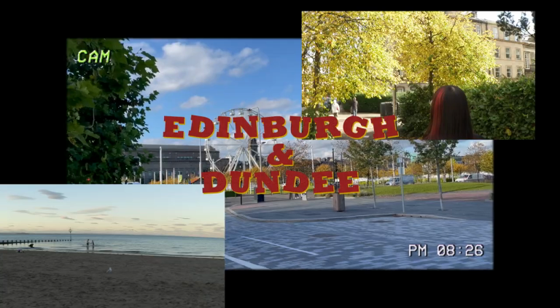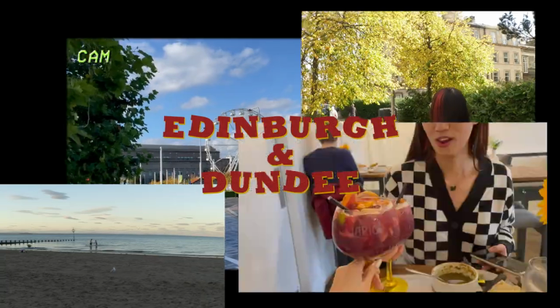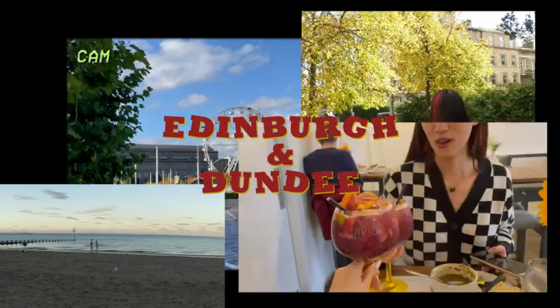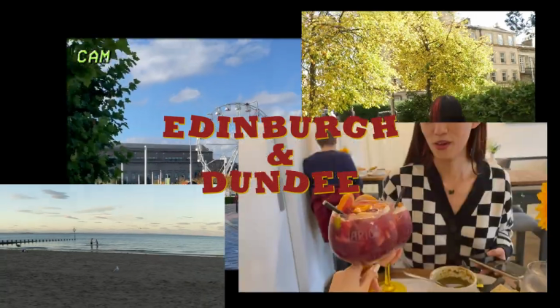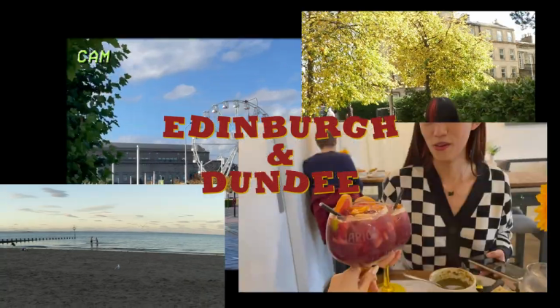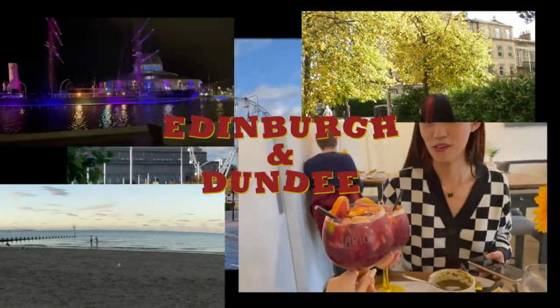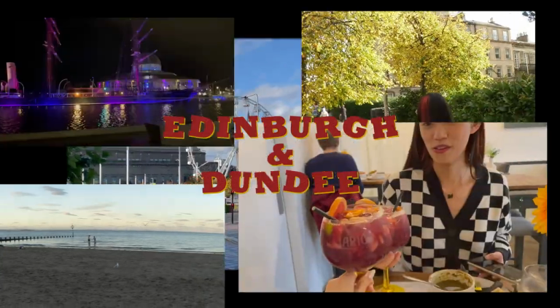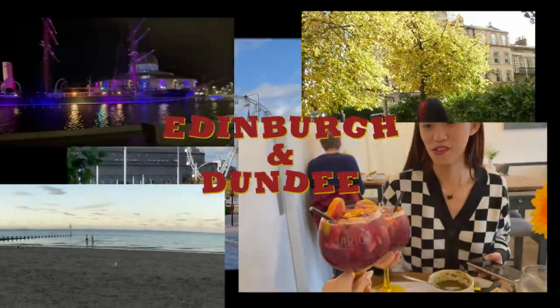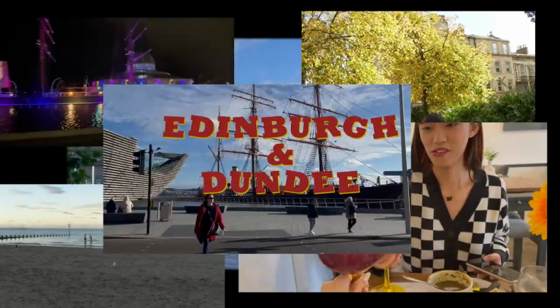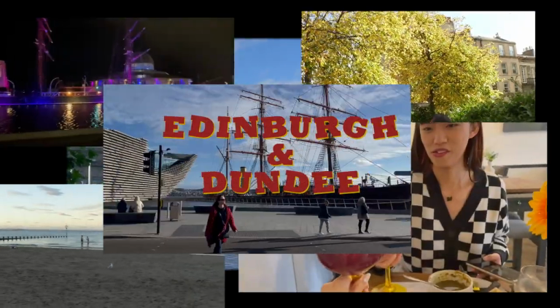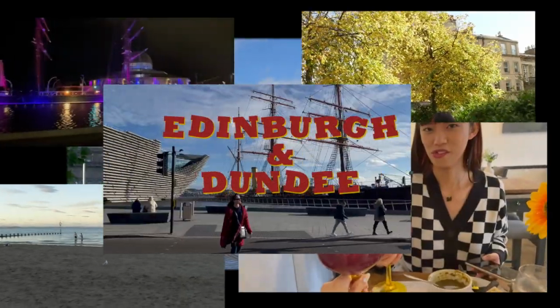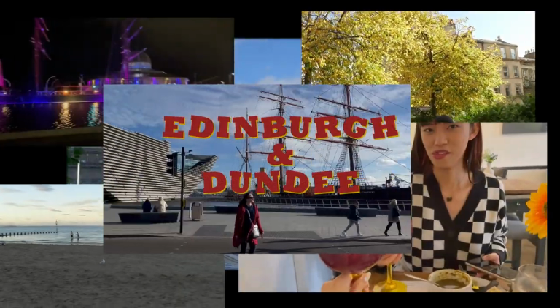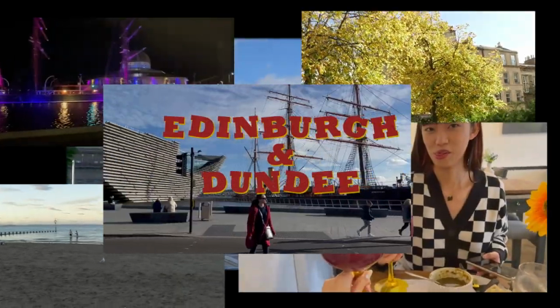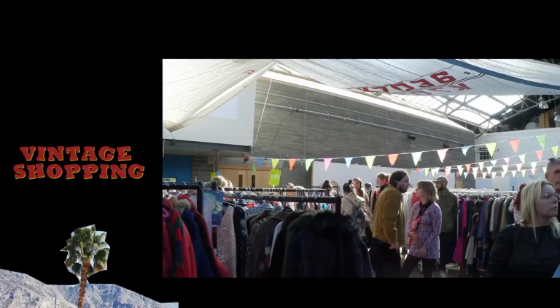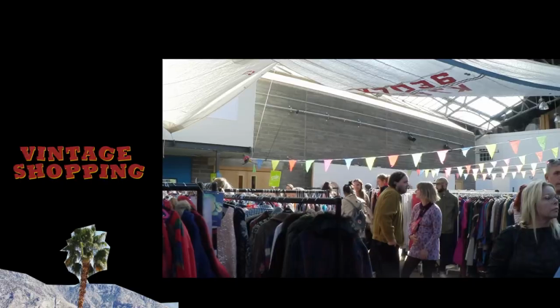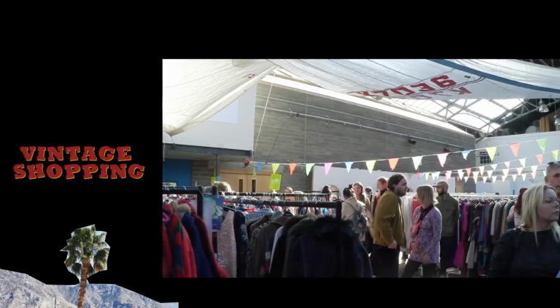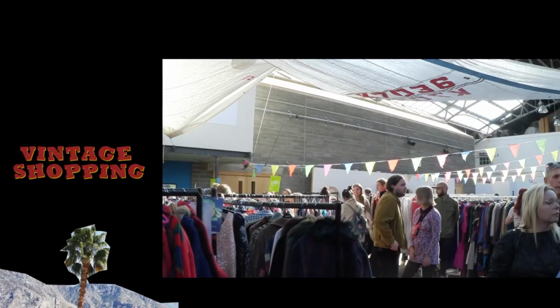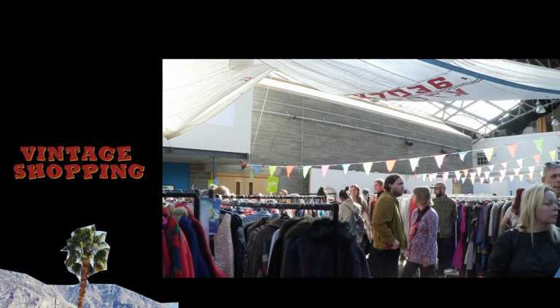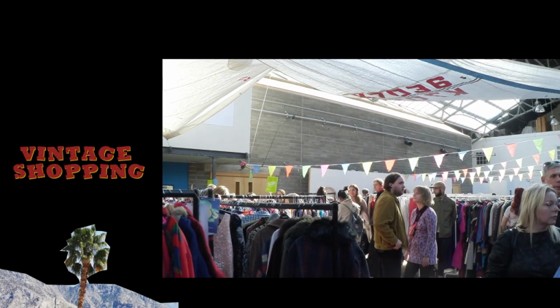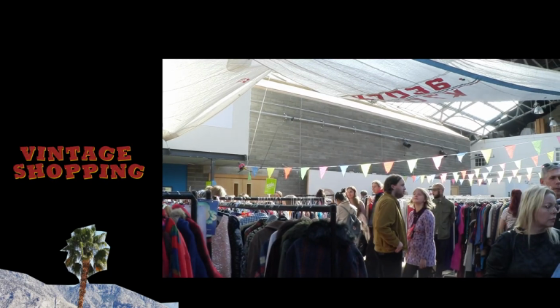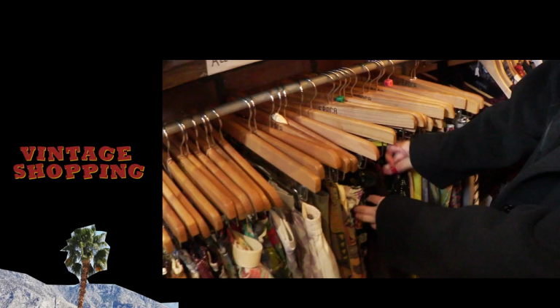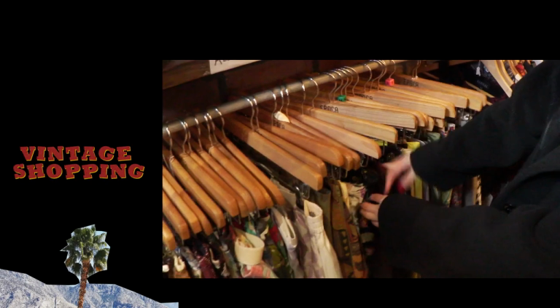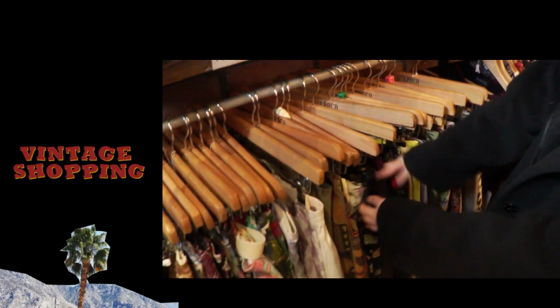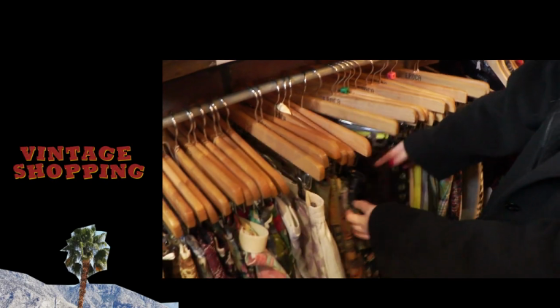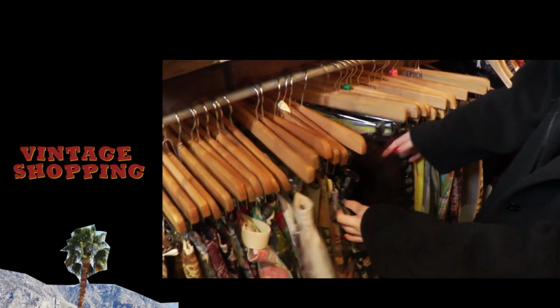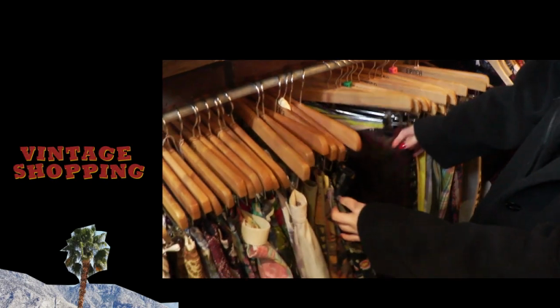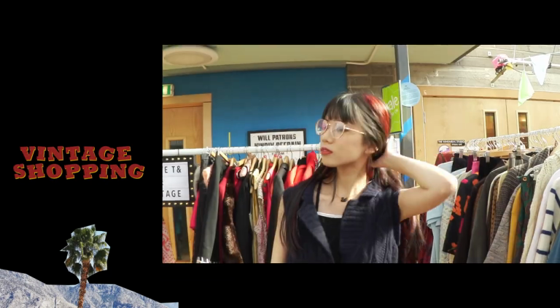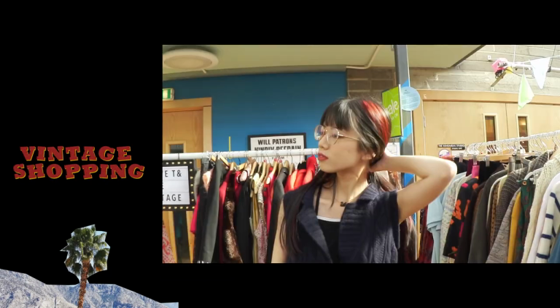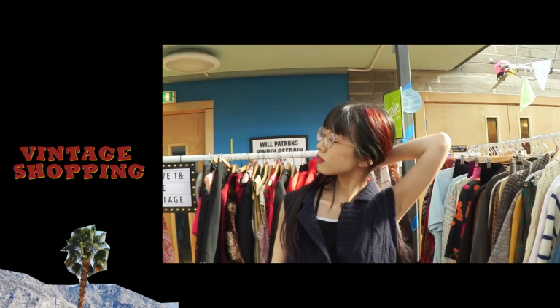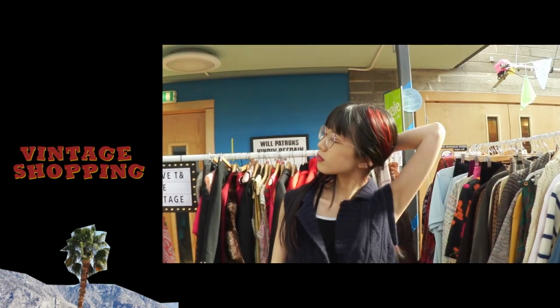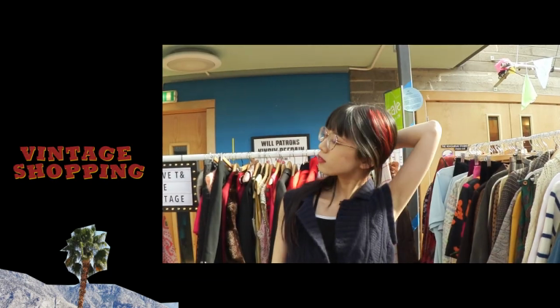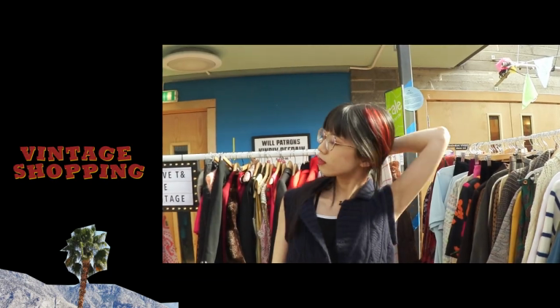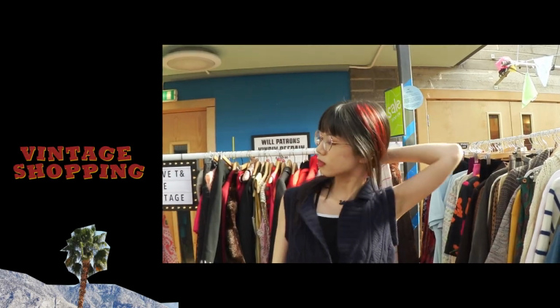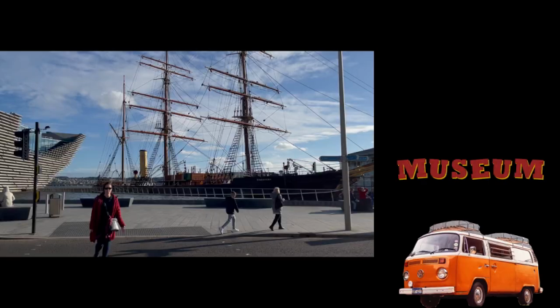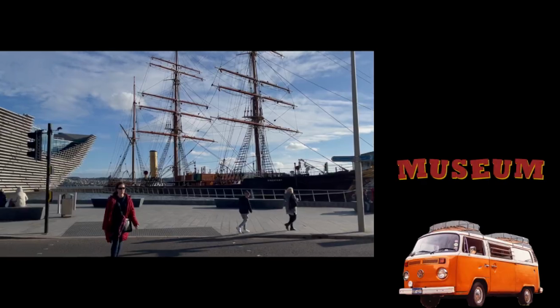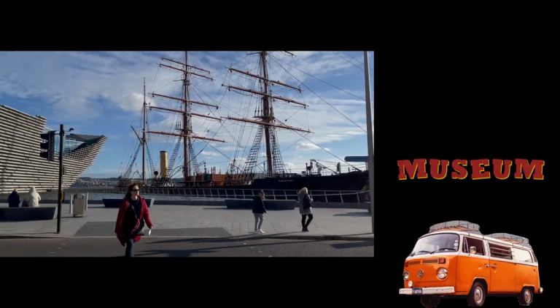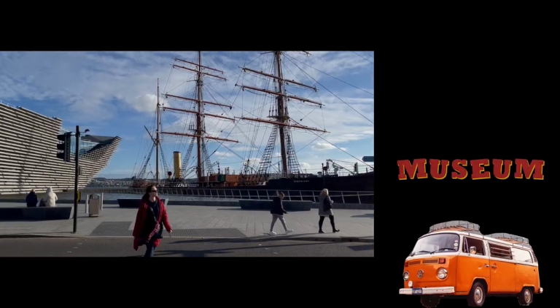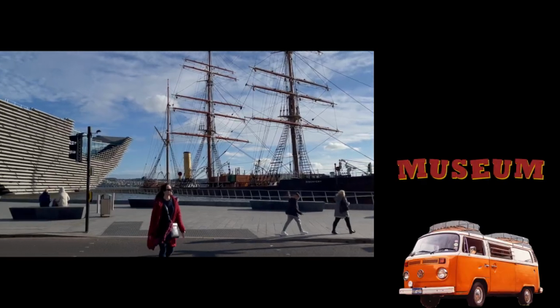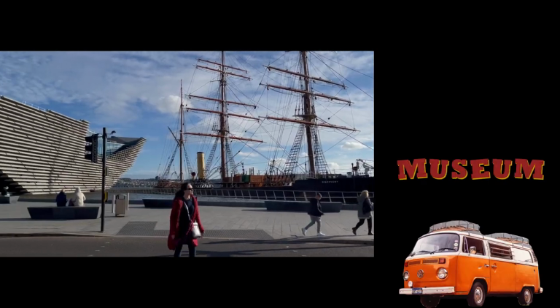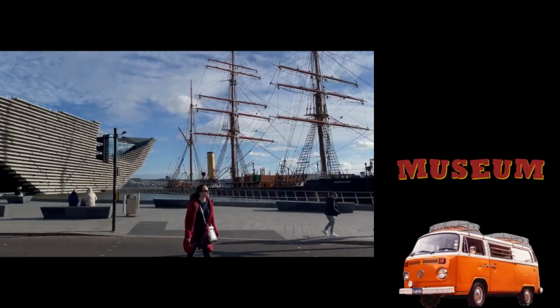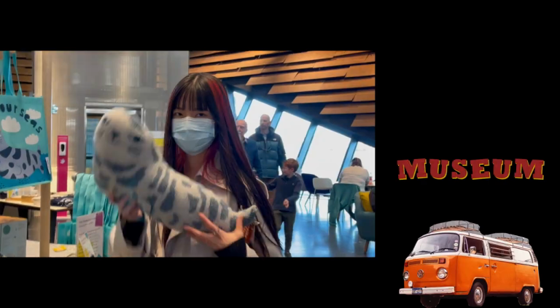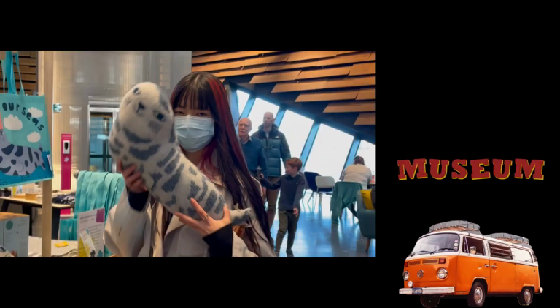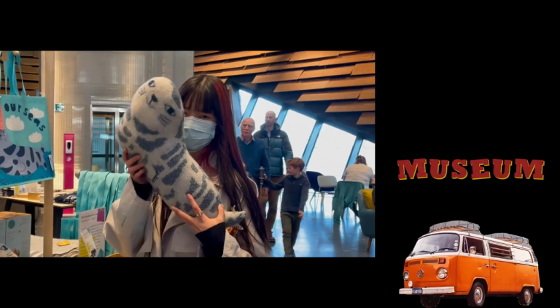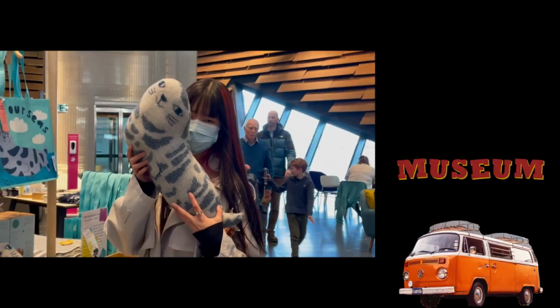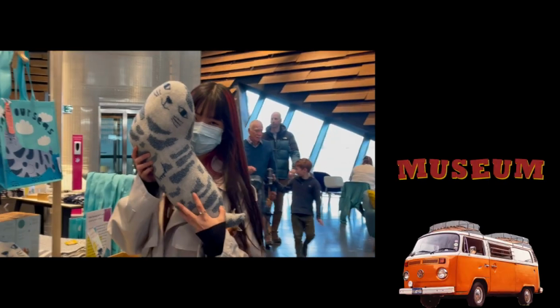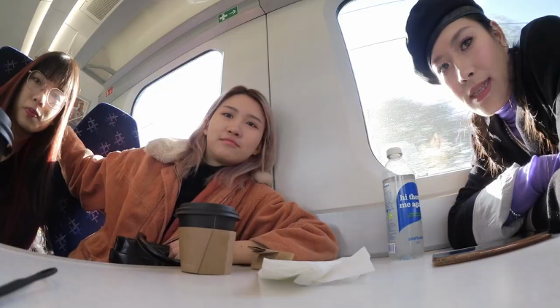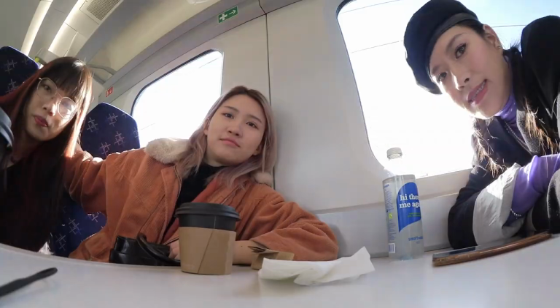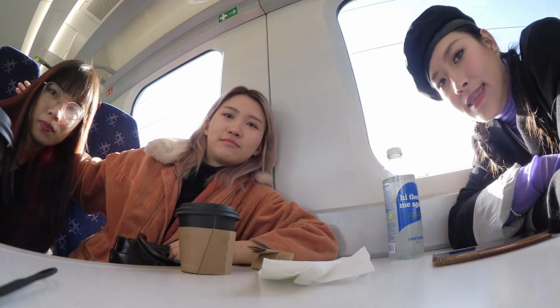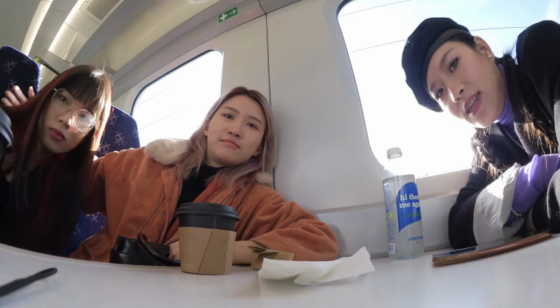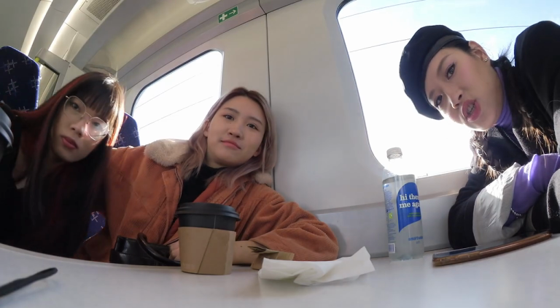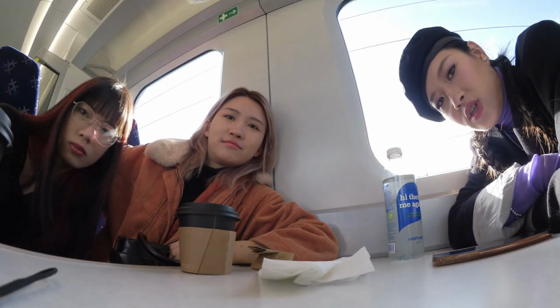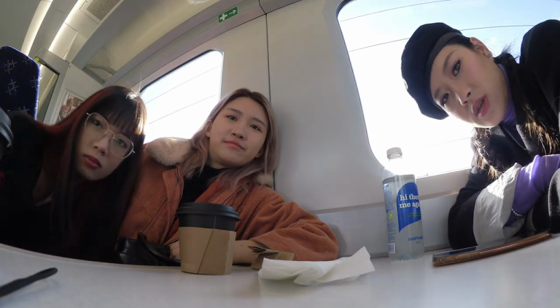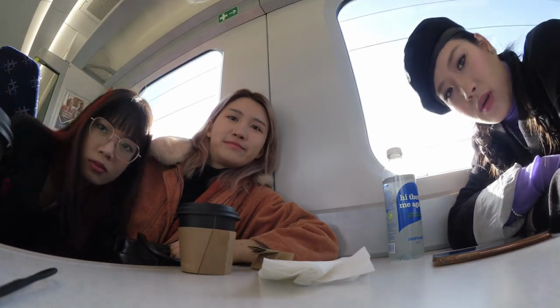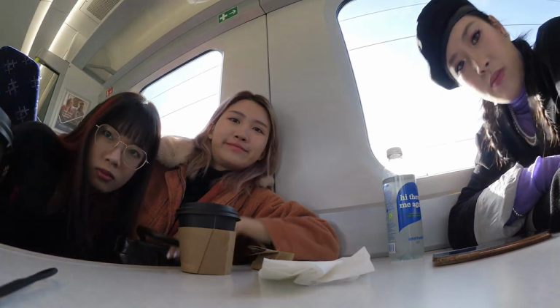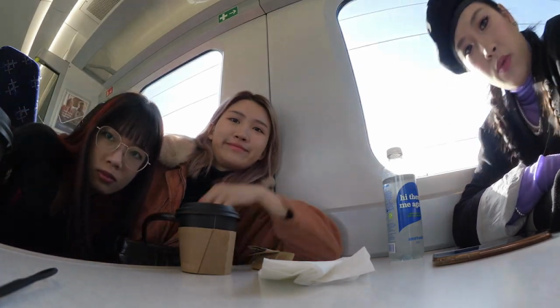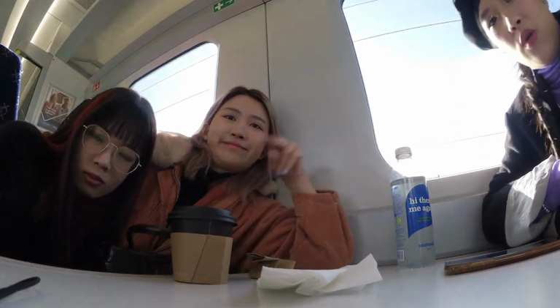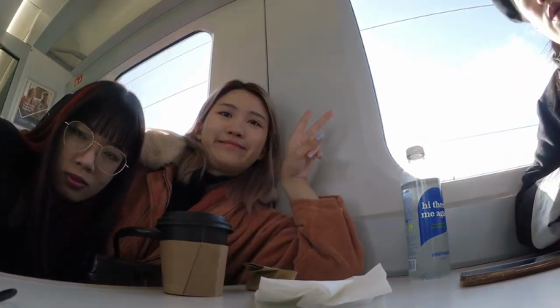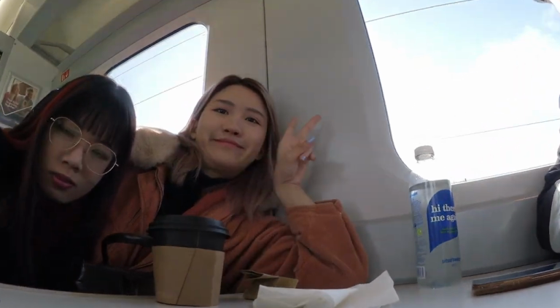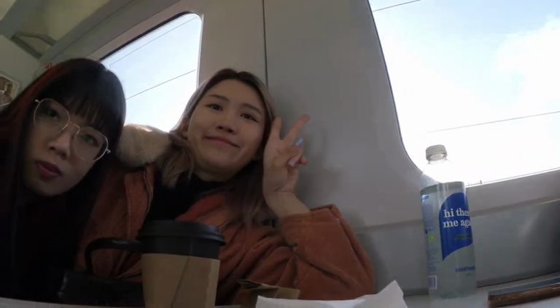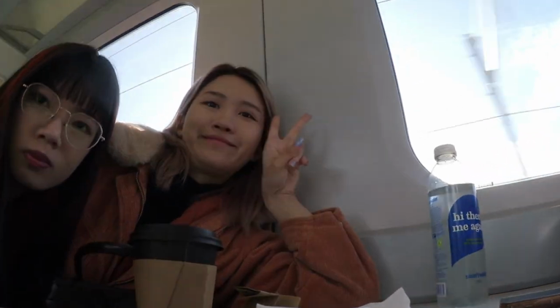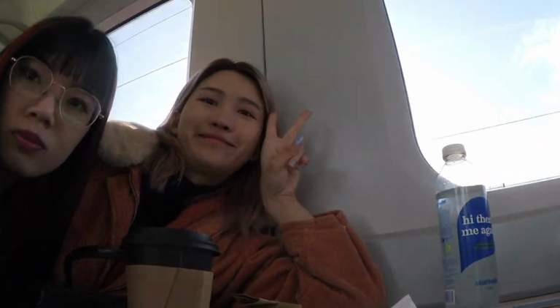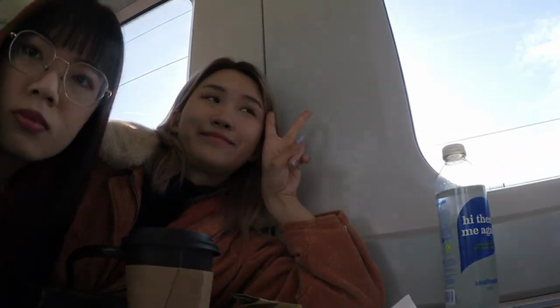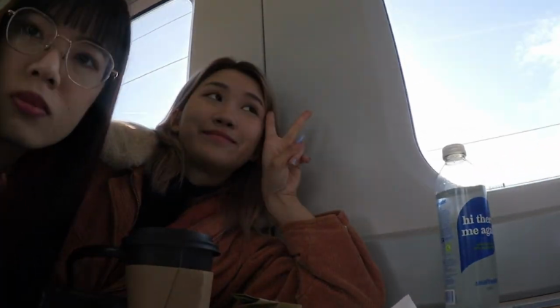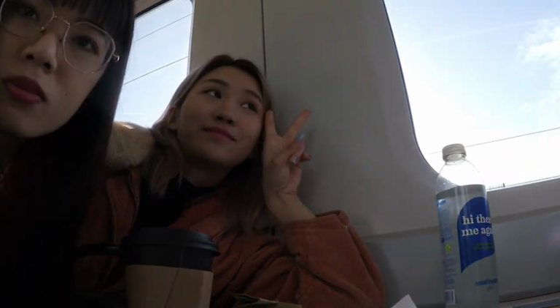Hi everyone, I'm Rosie. In today's video, I'm gonna show you my trip to Dundee V&A Museum and Edinburgh Winter Market.